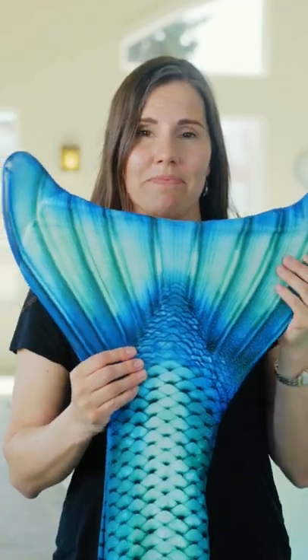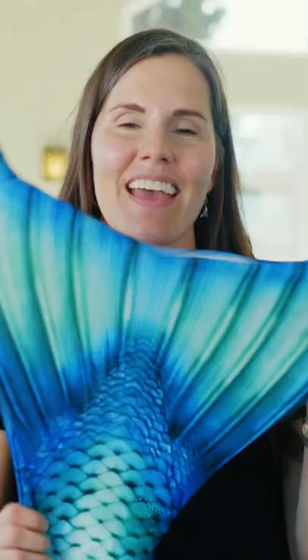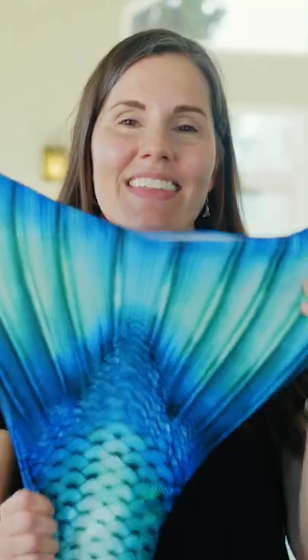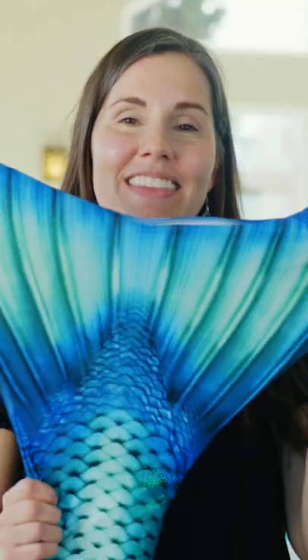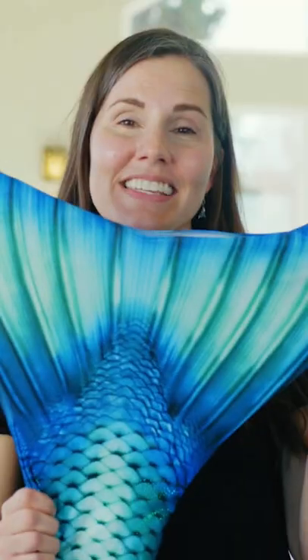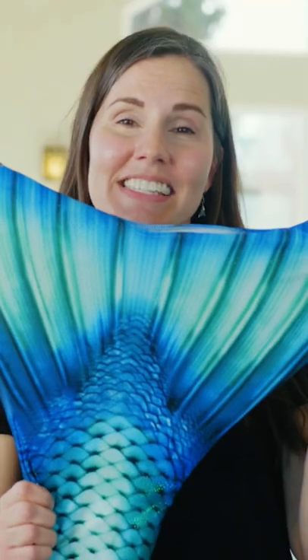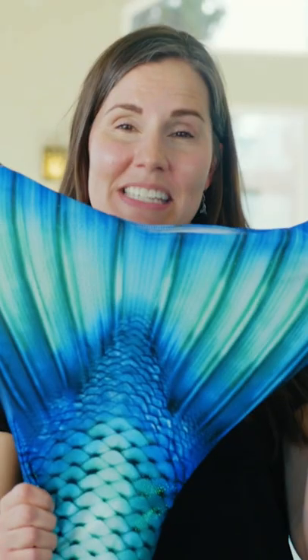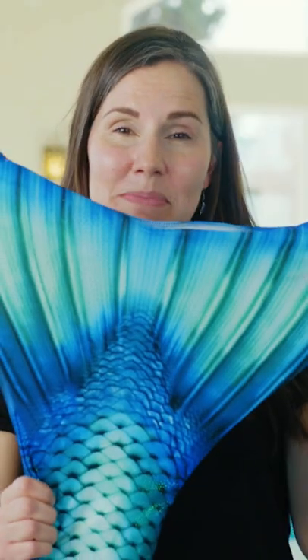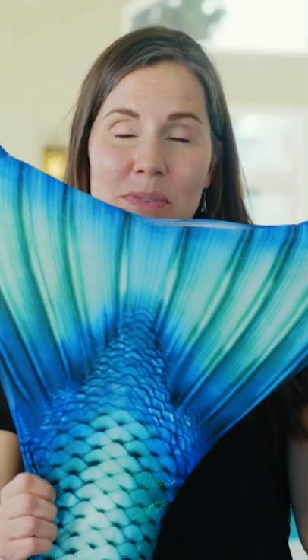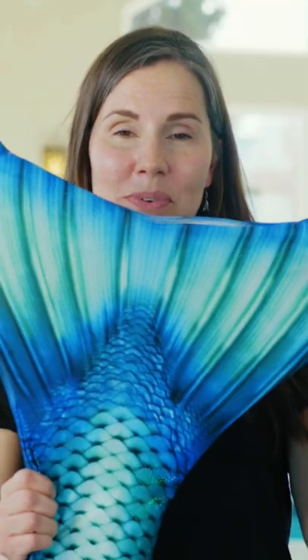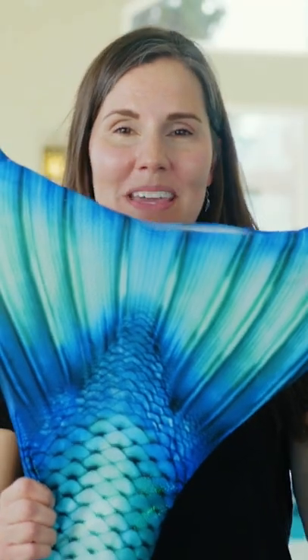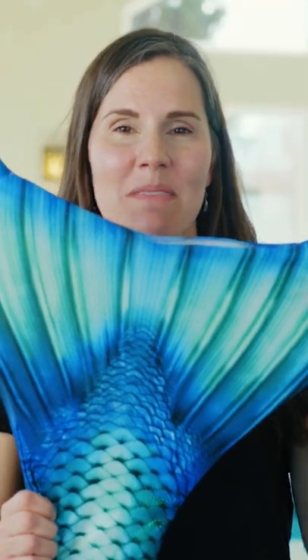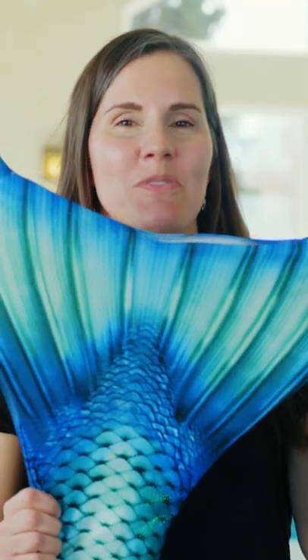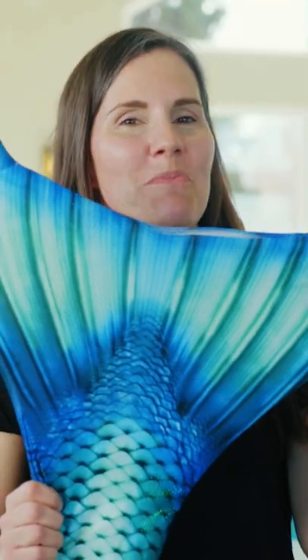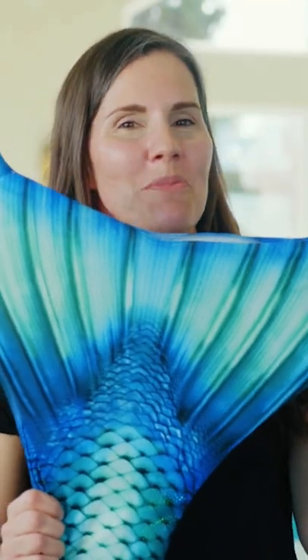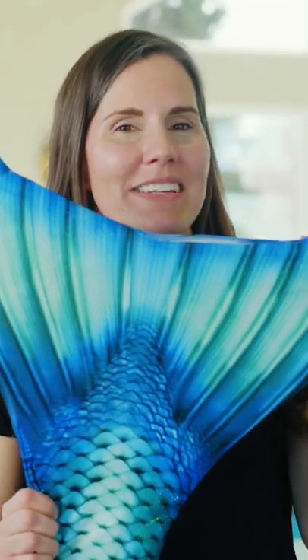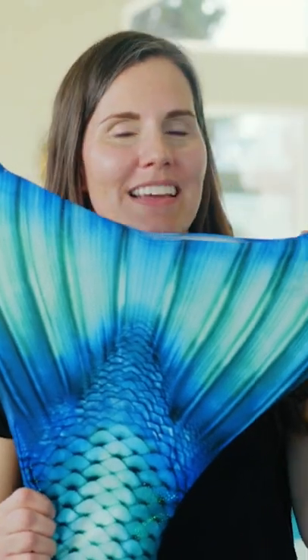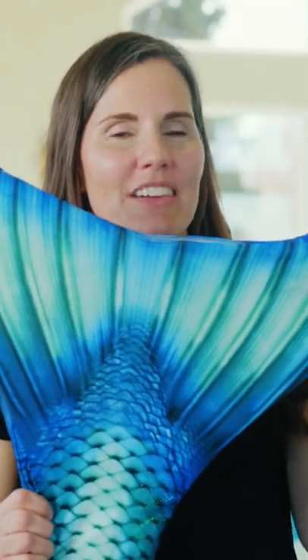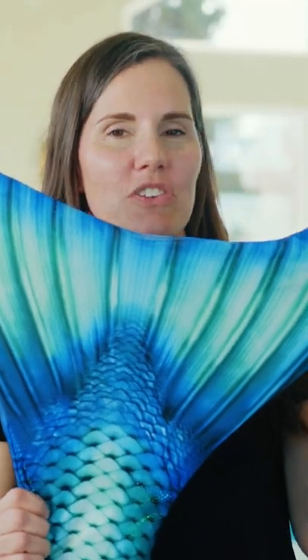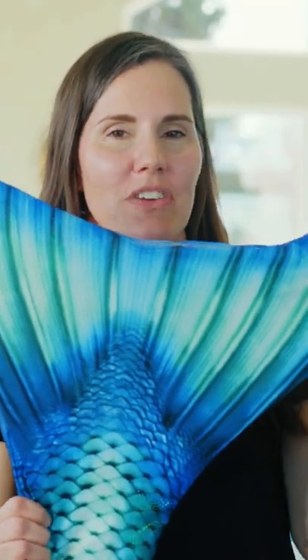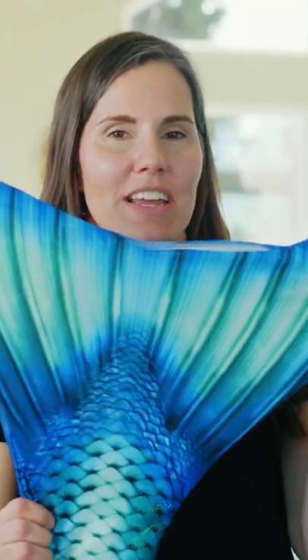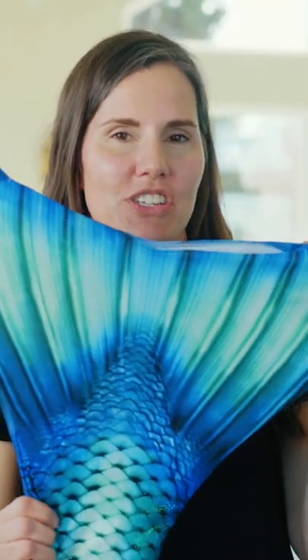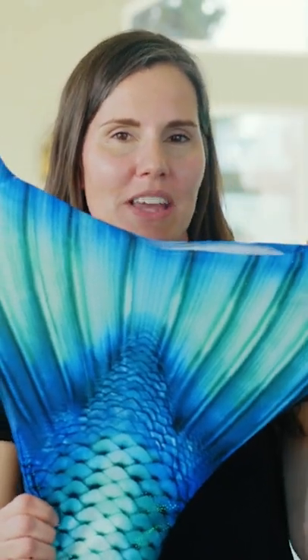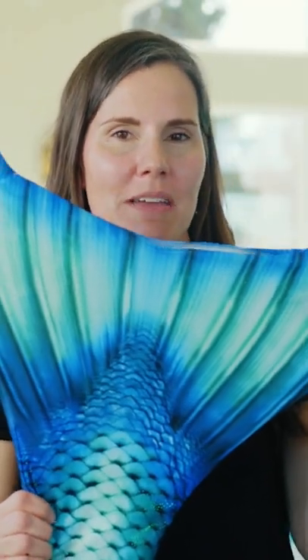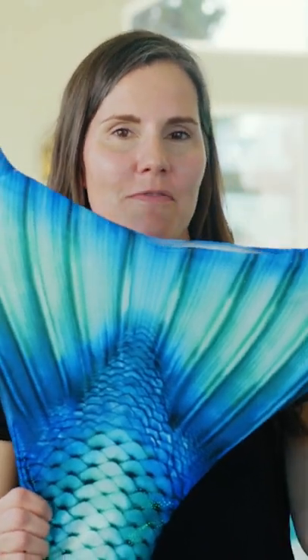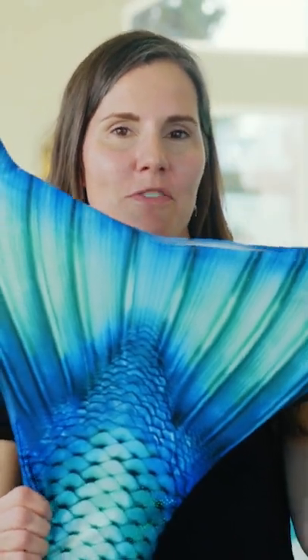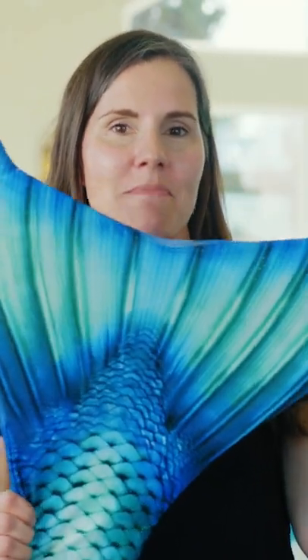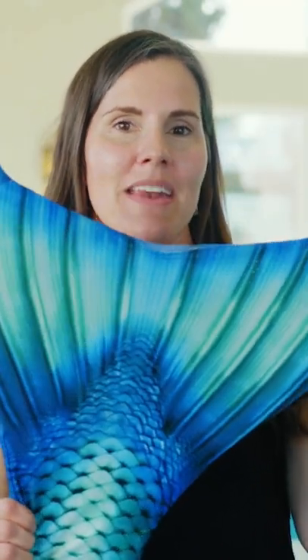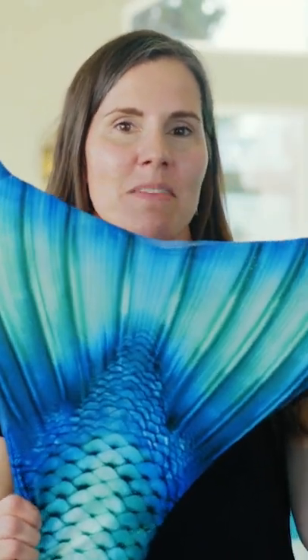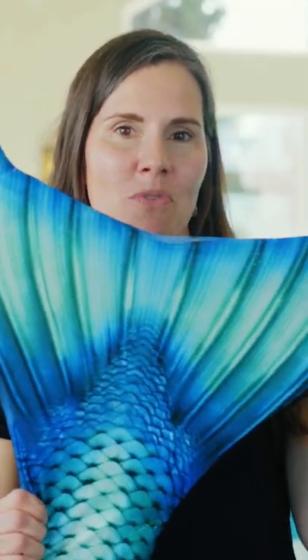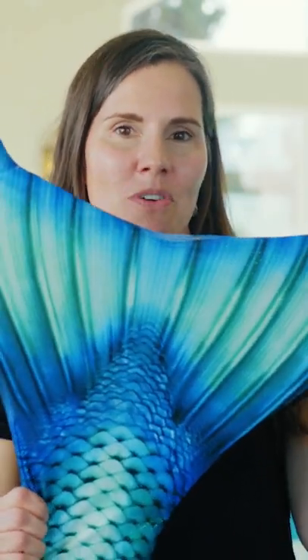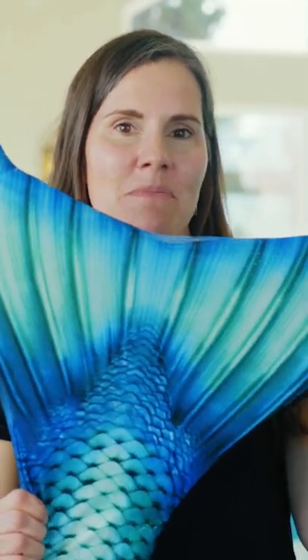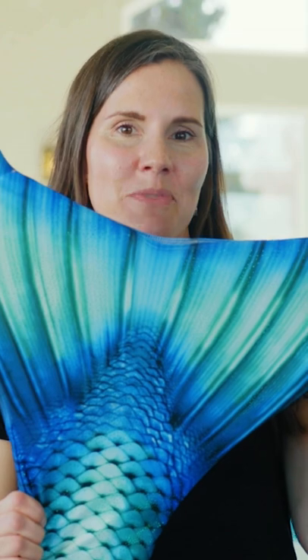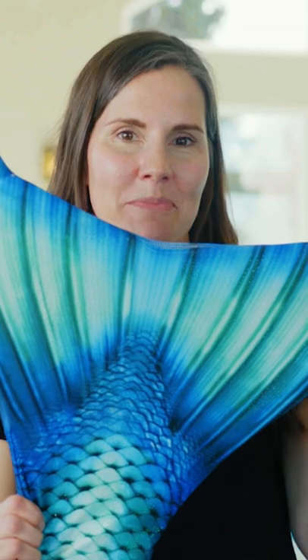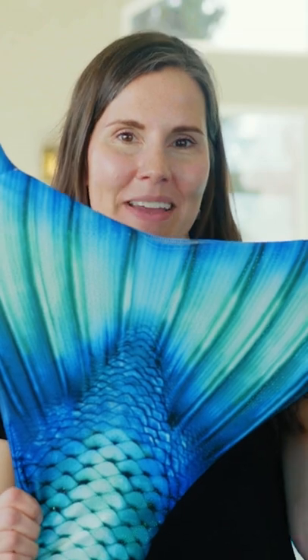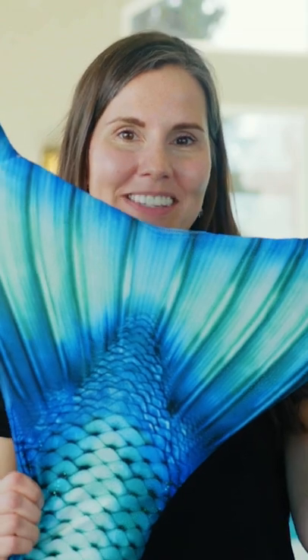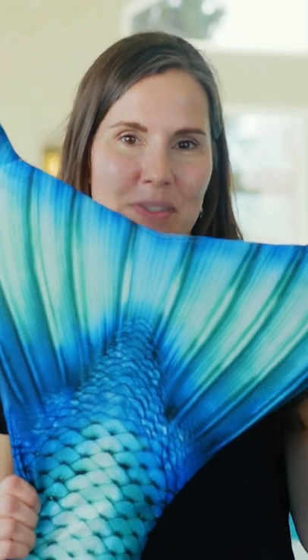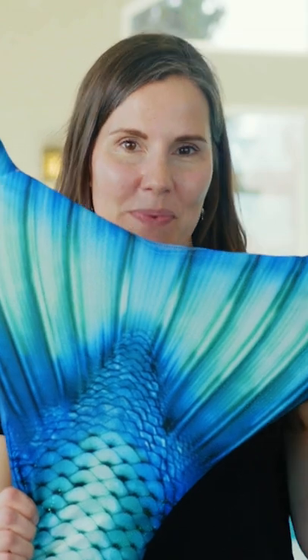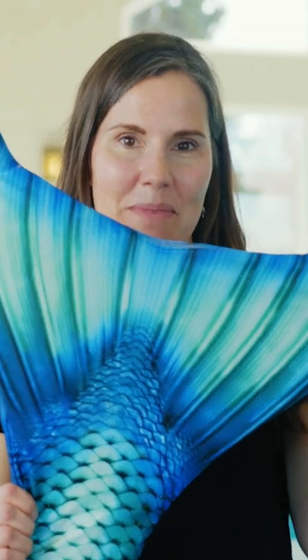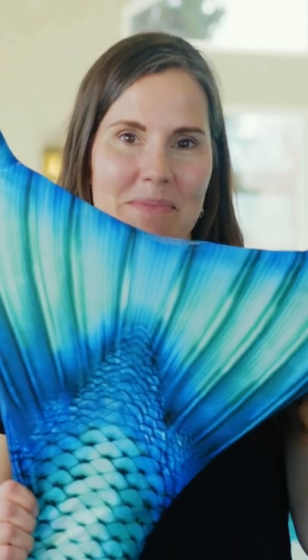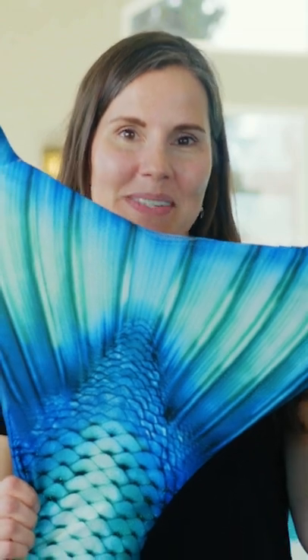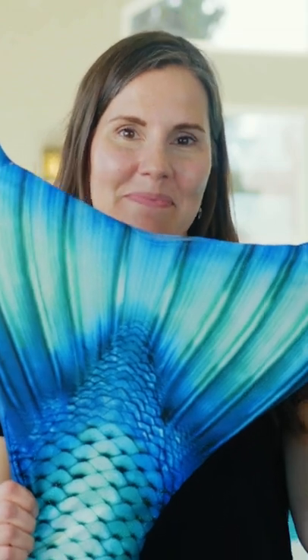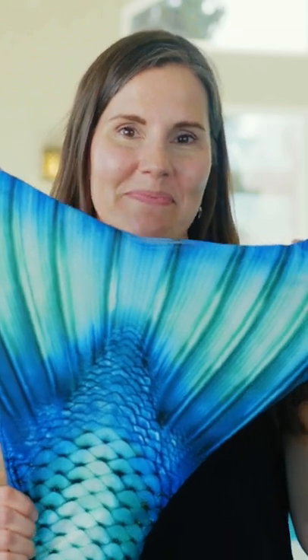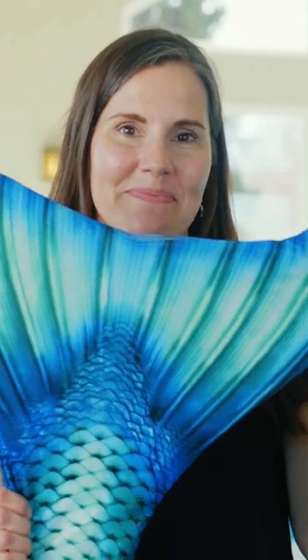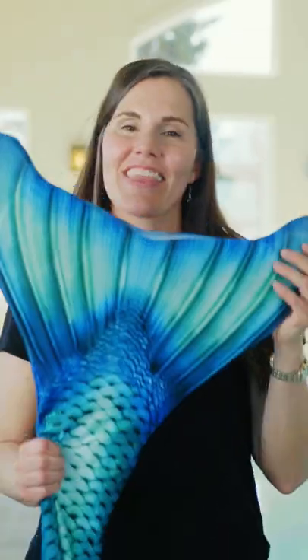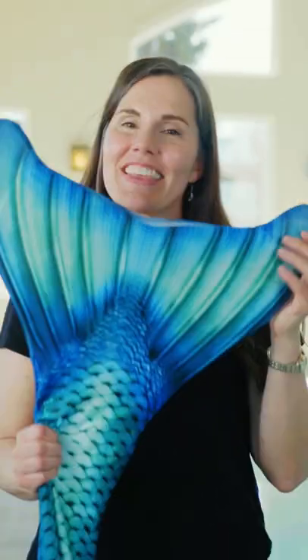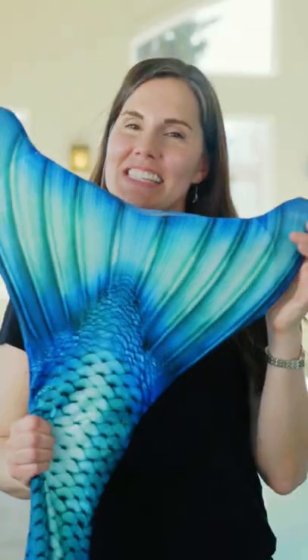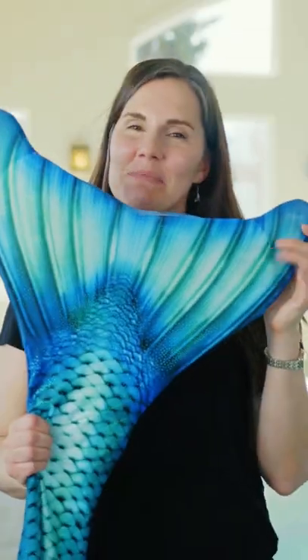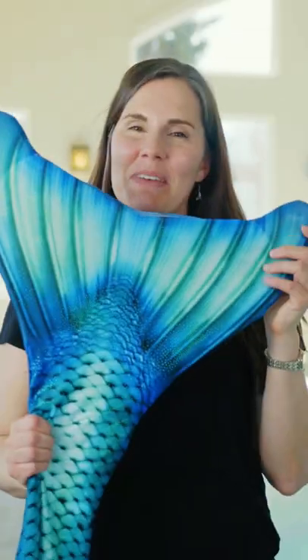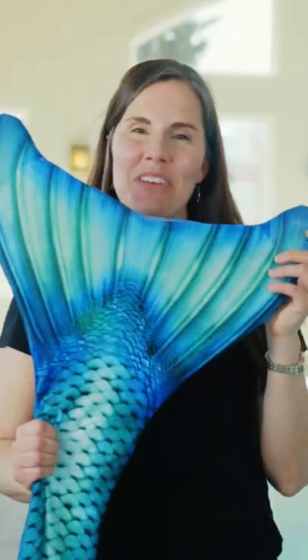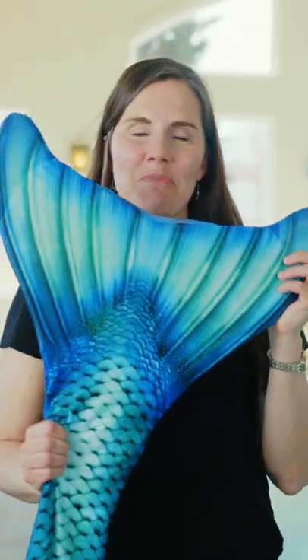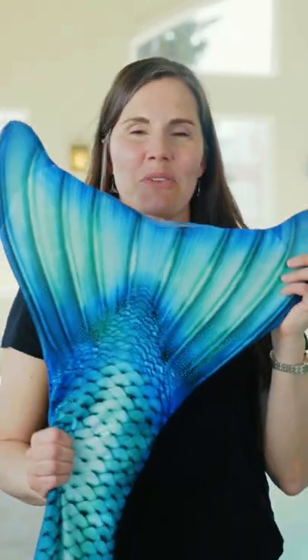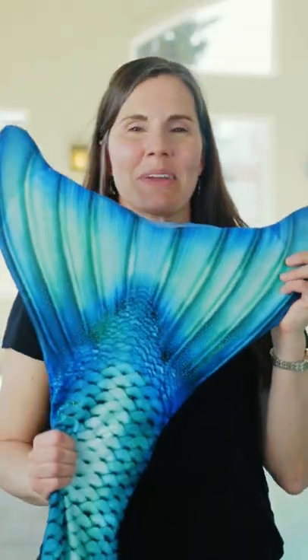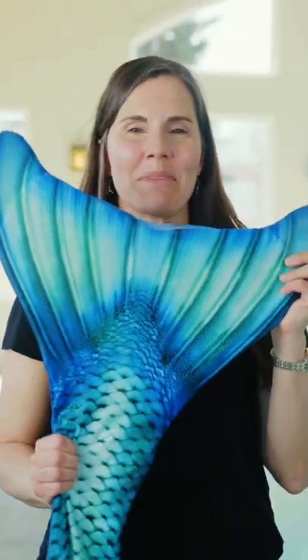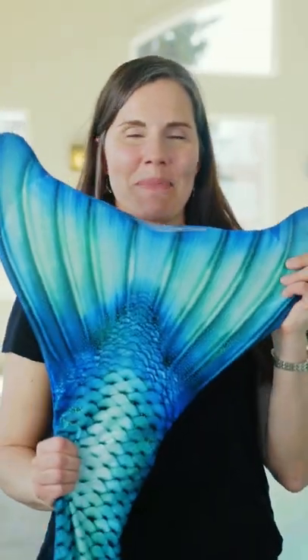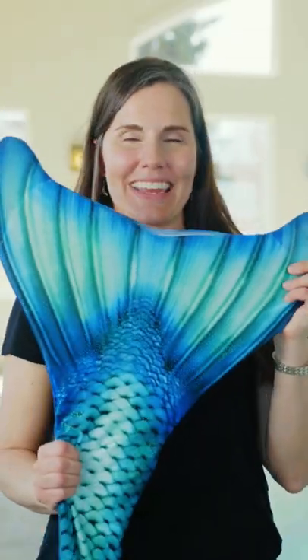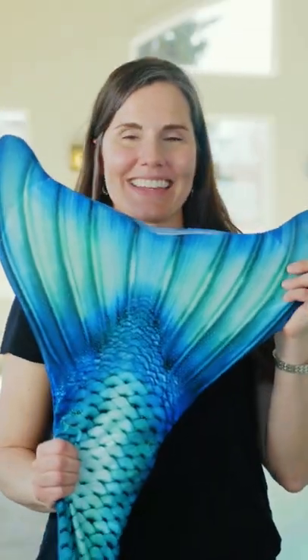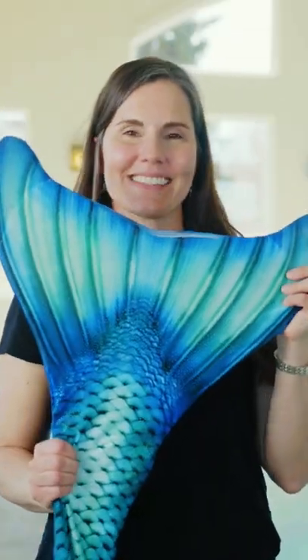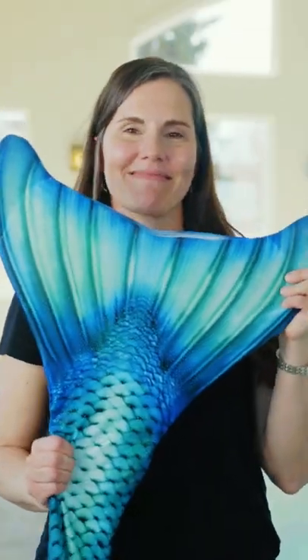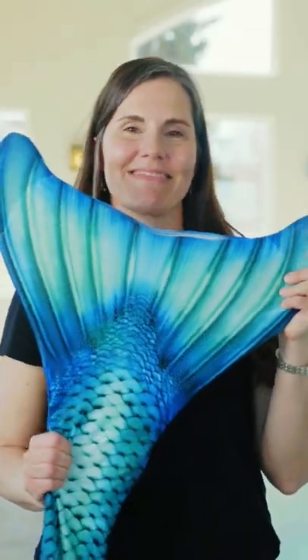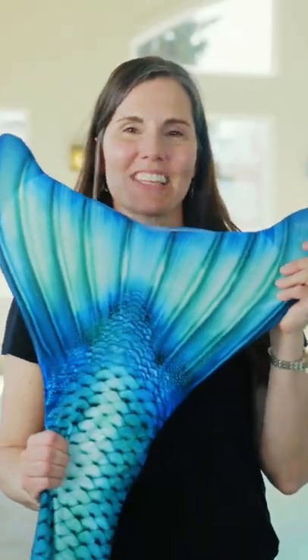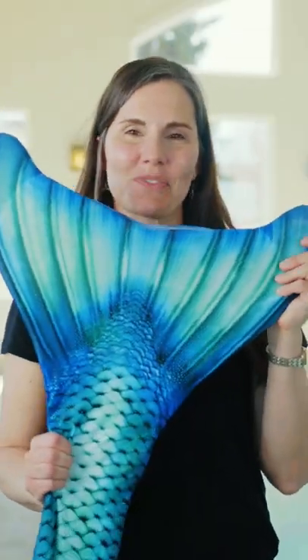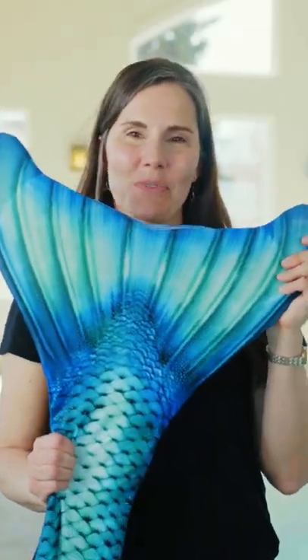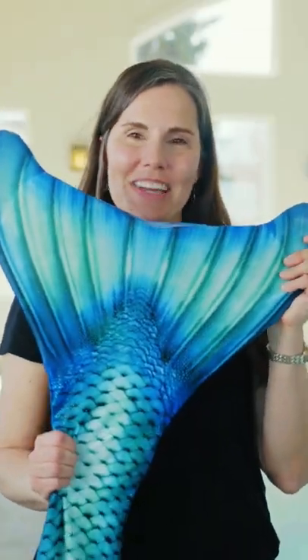These tips will keep your mermaid tail in great shape for many more mermaid swims. This has been your Mermaid Minute. Thanks for watching.